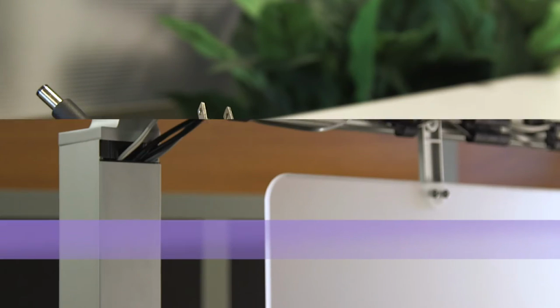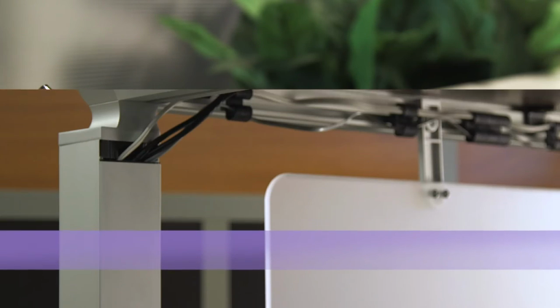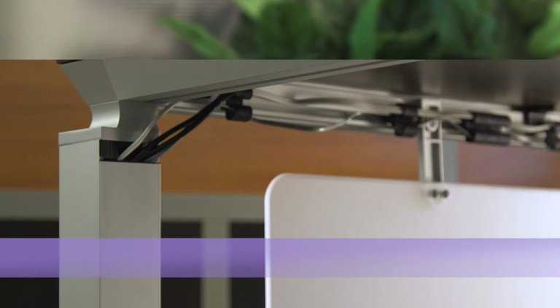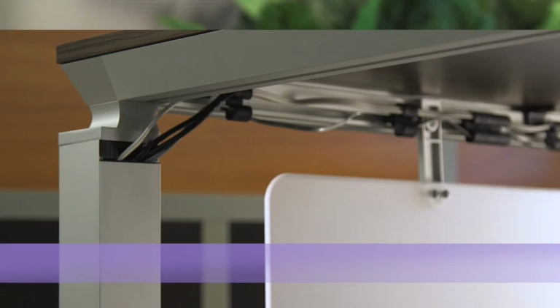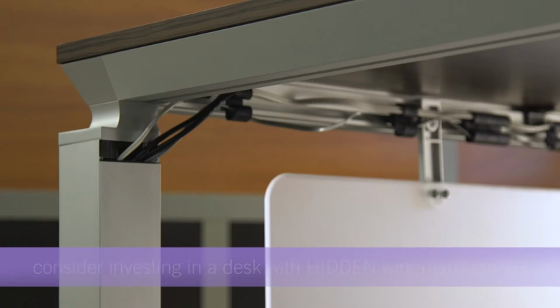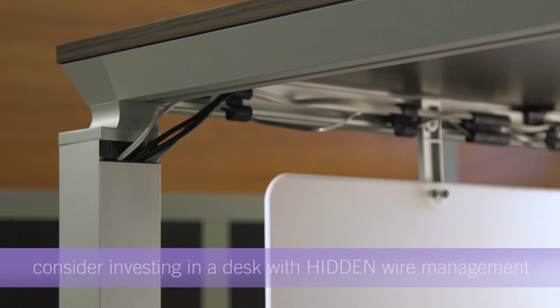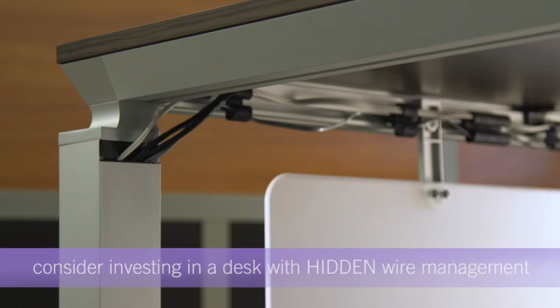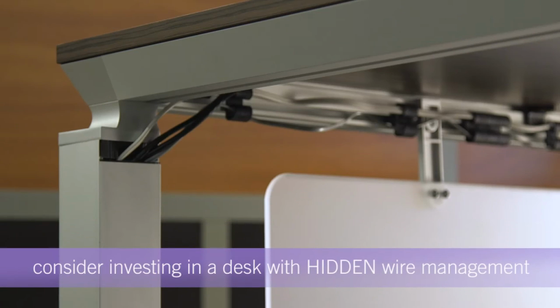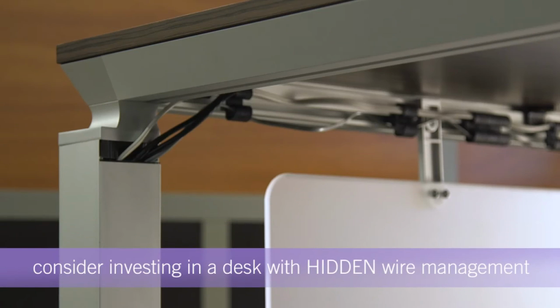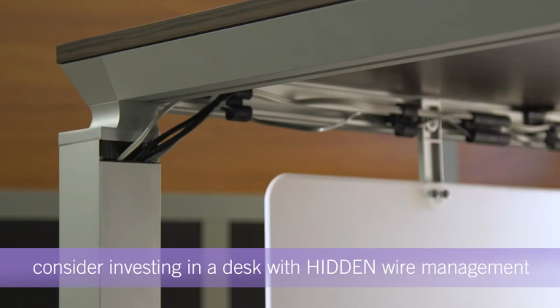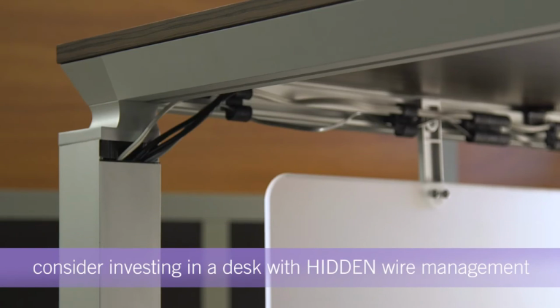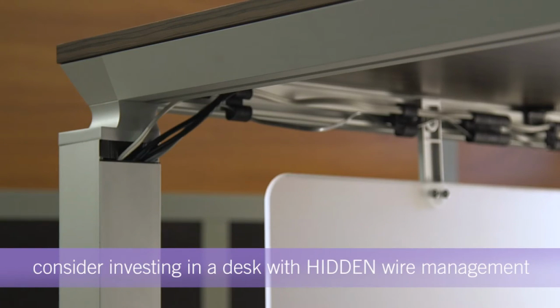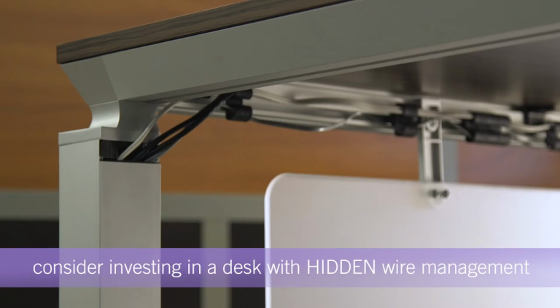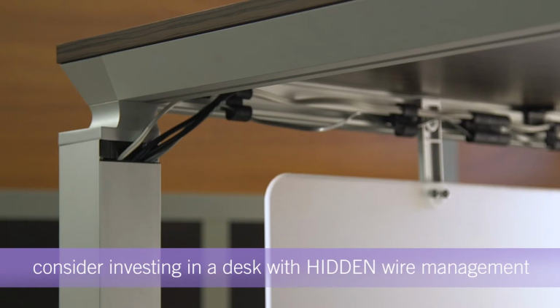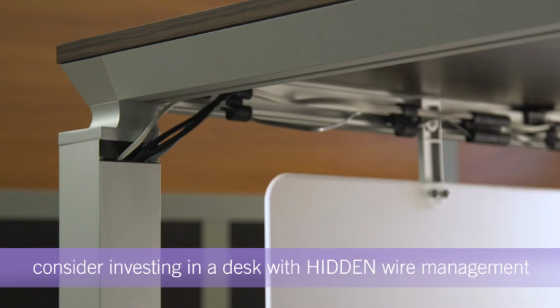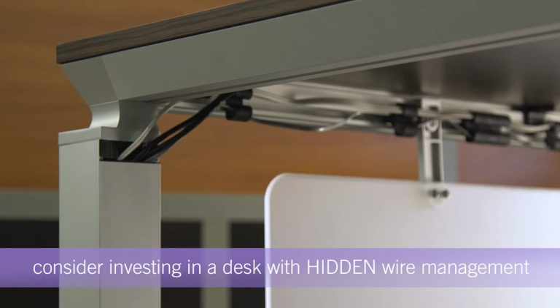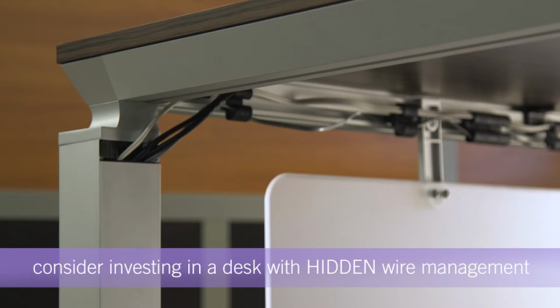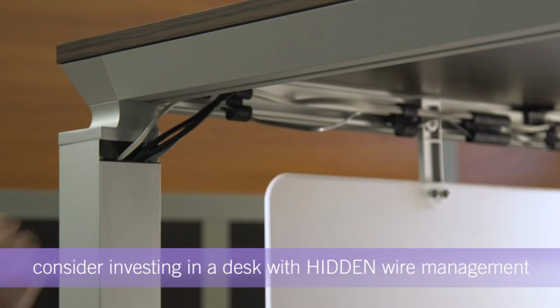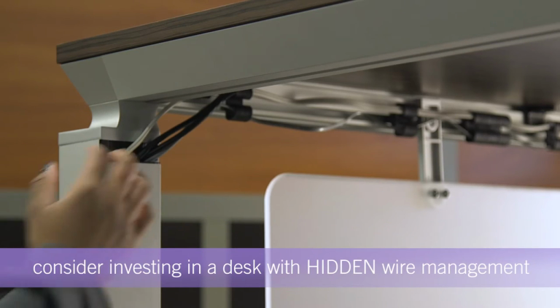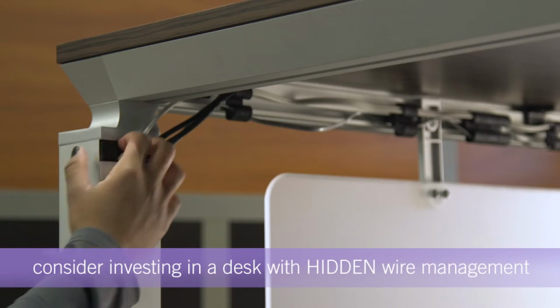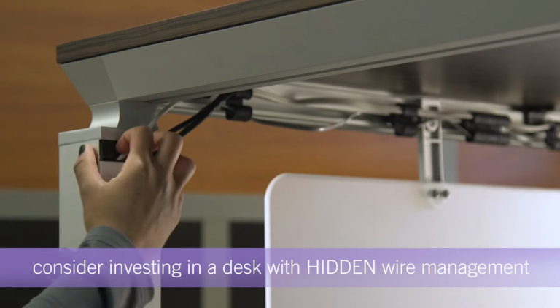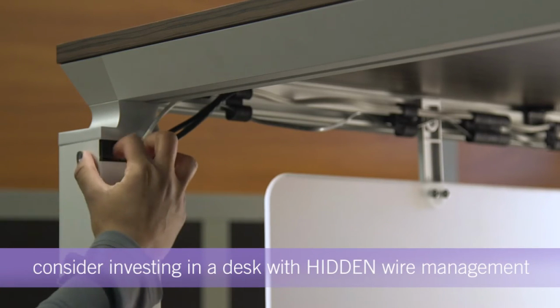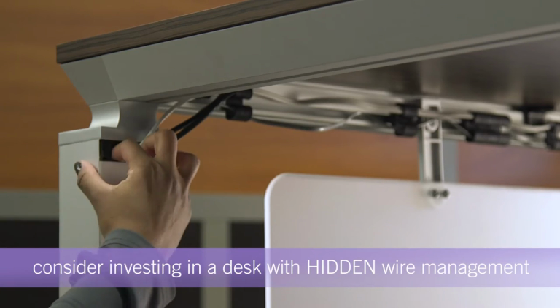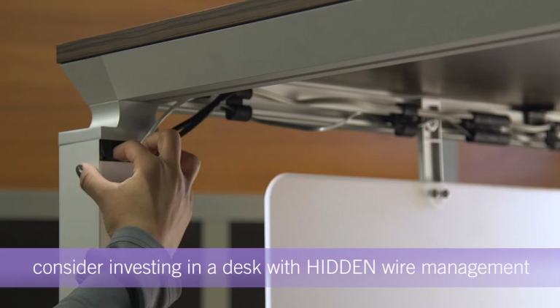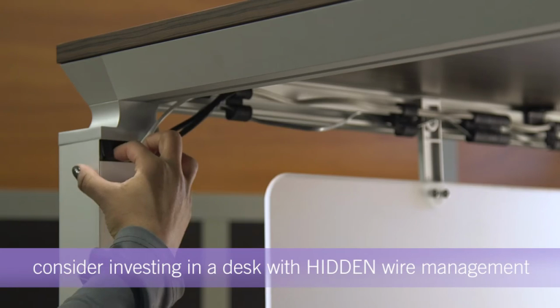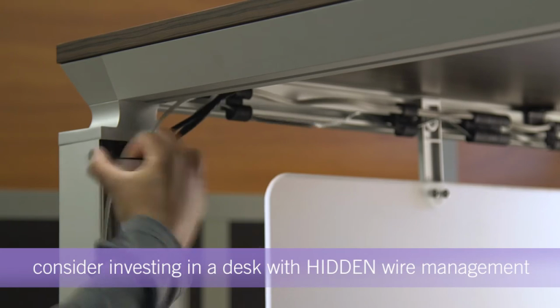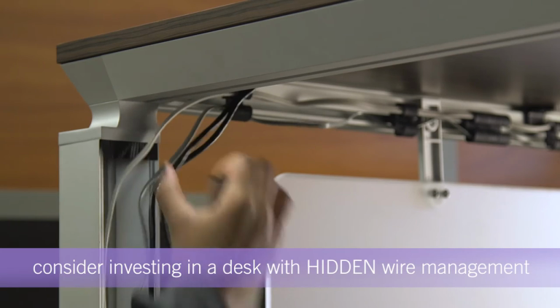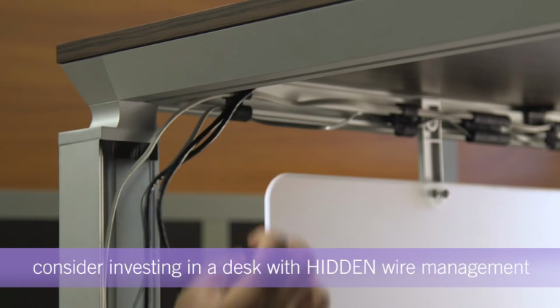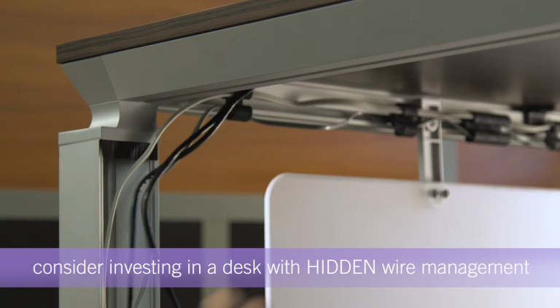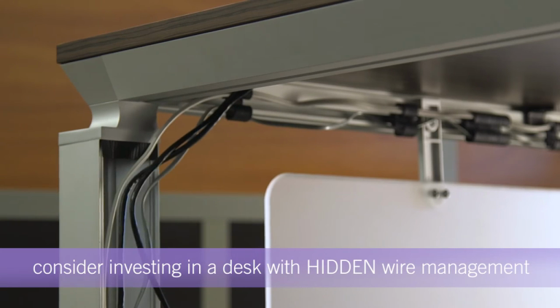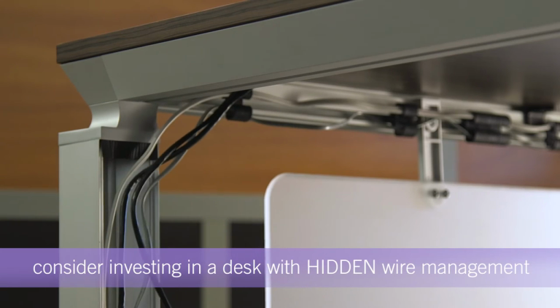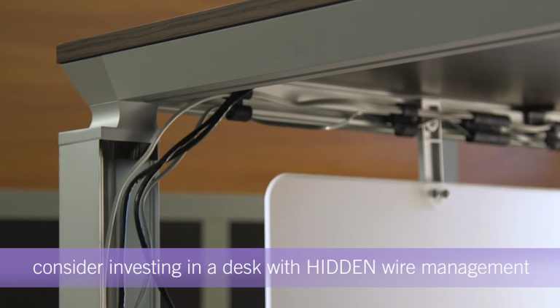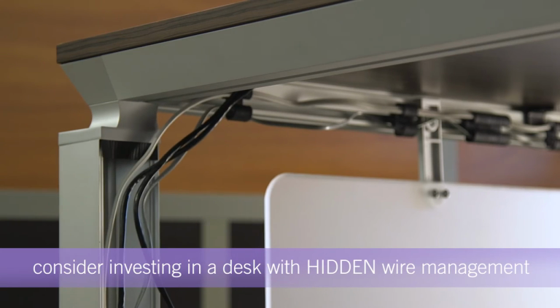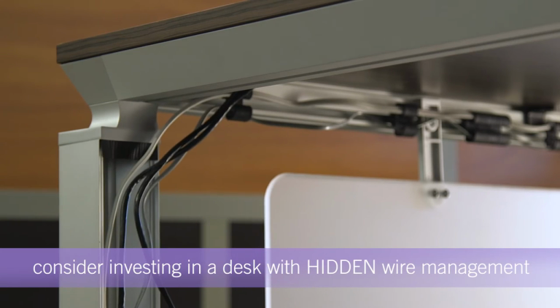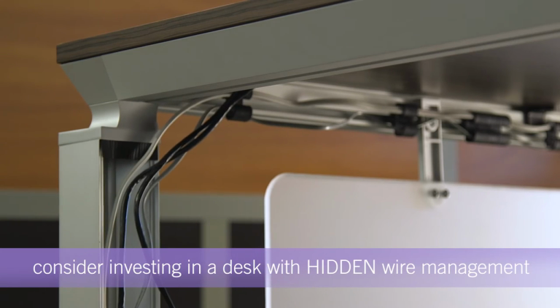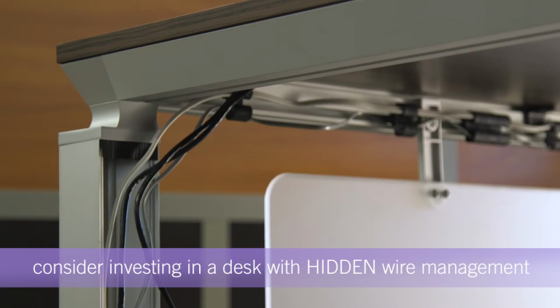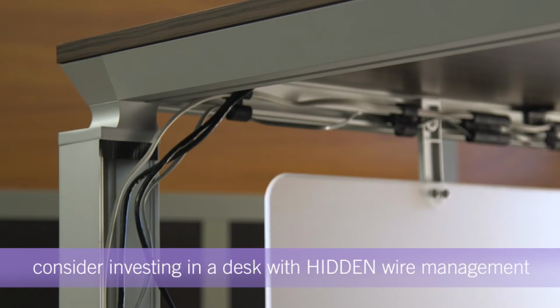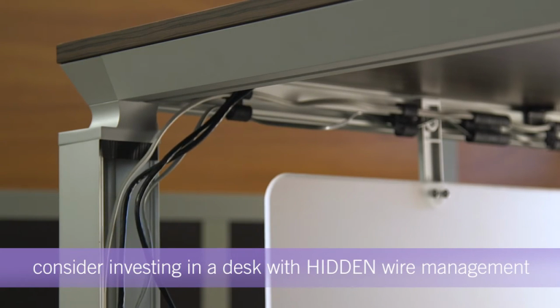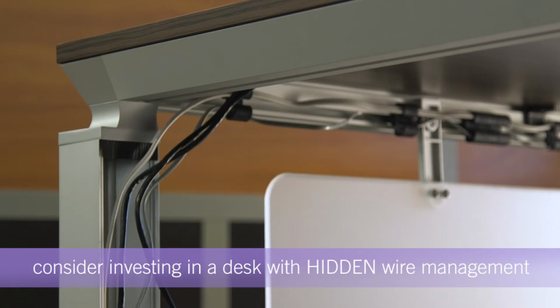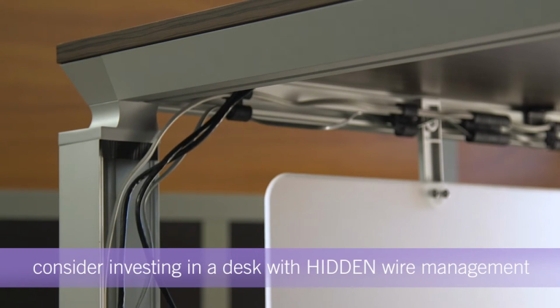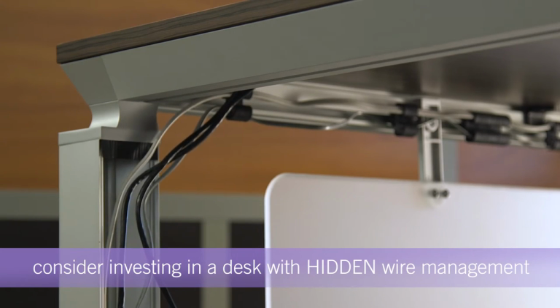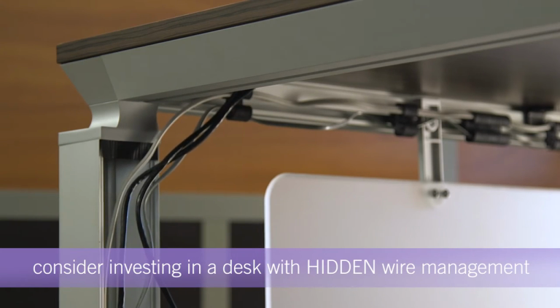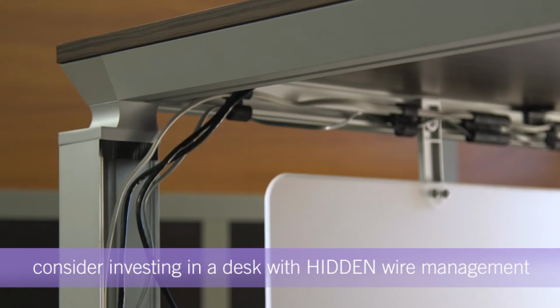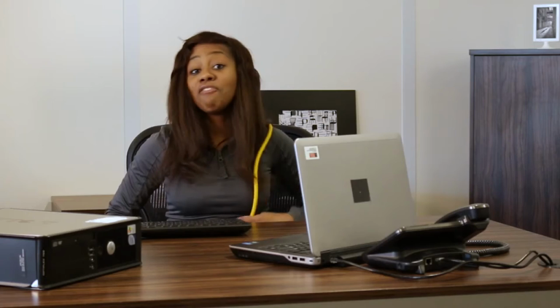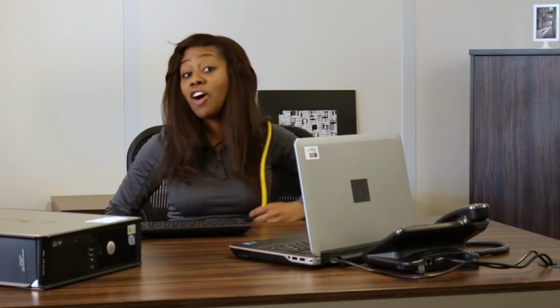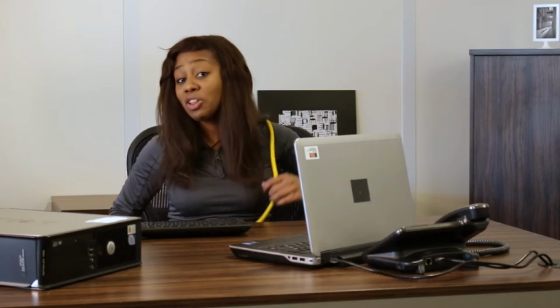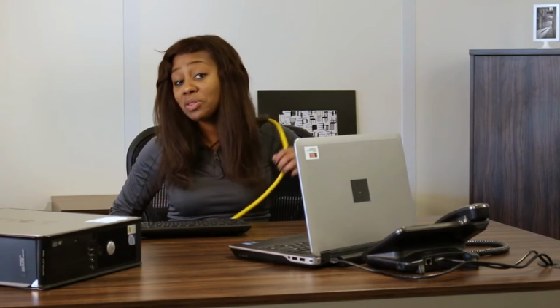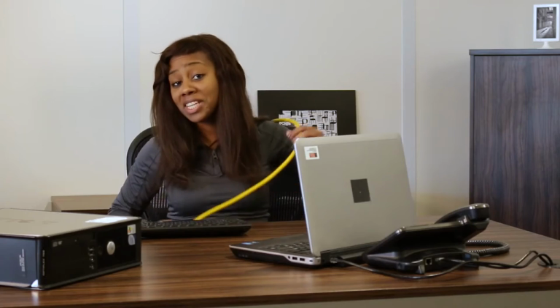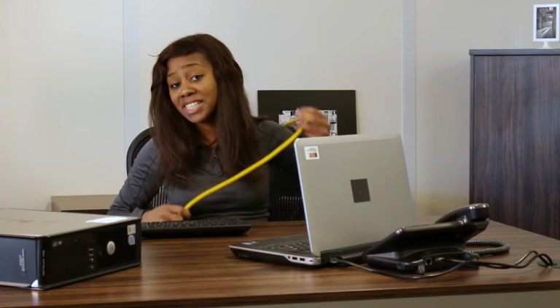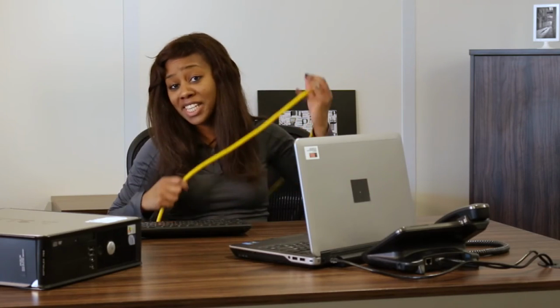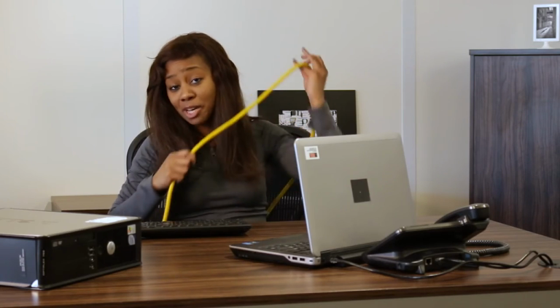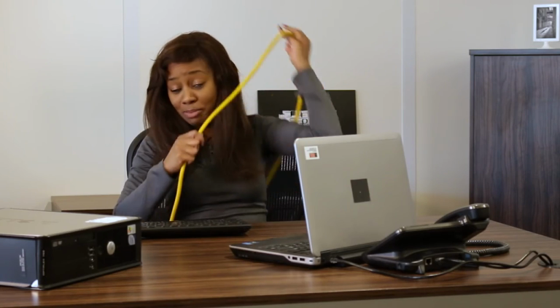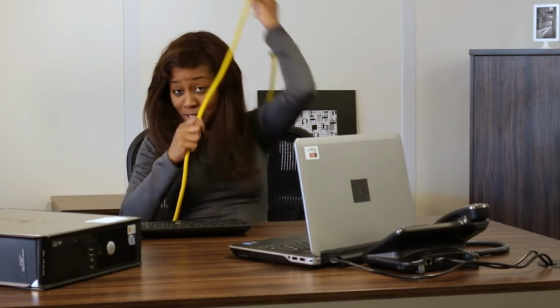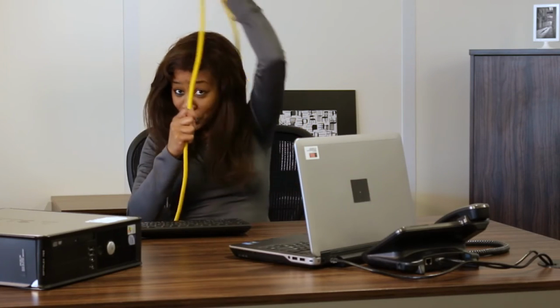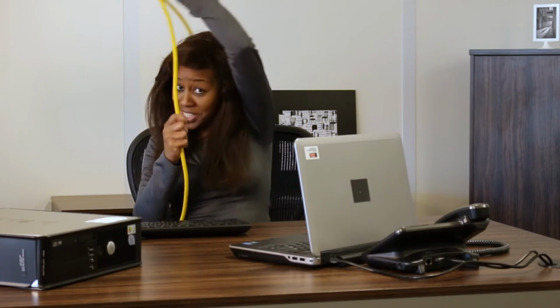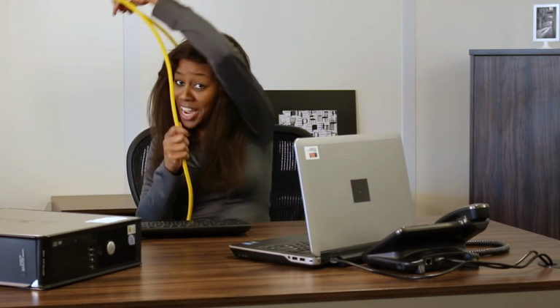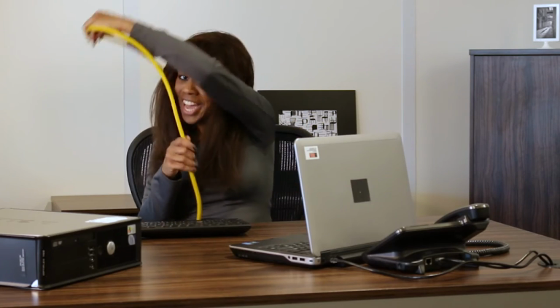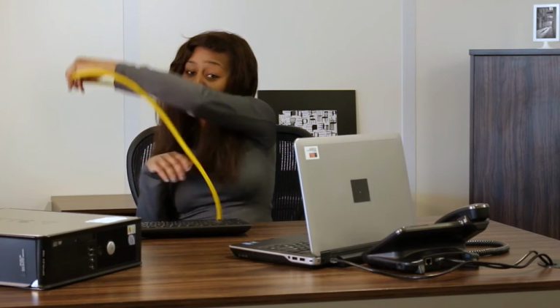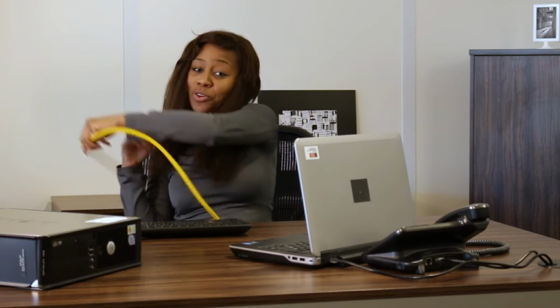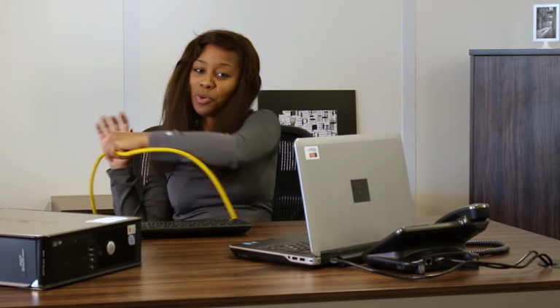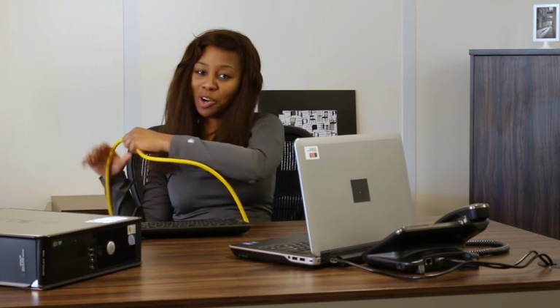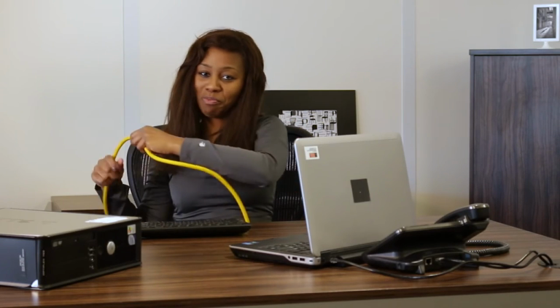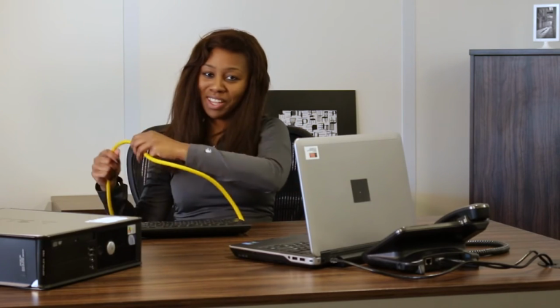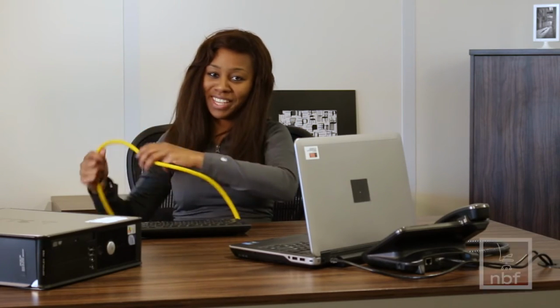For an even cleaner look, consider hidden wire management. Follow these tips to a tidier workplace.